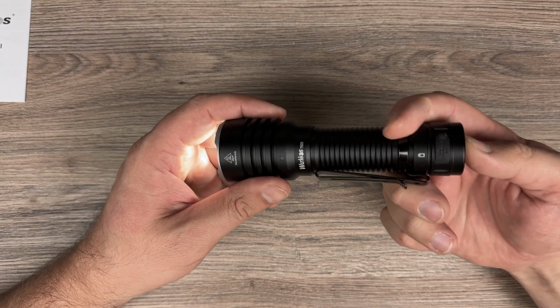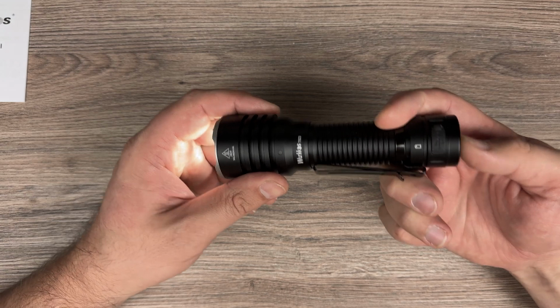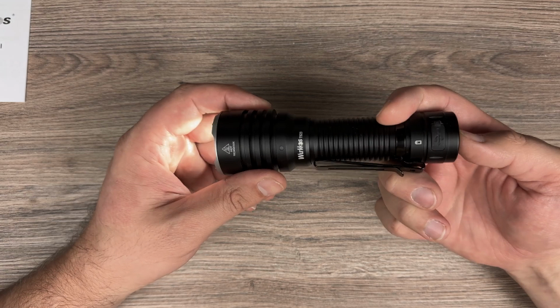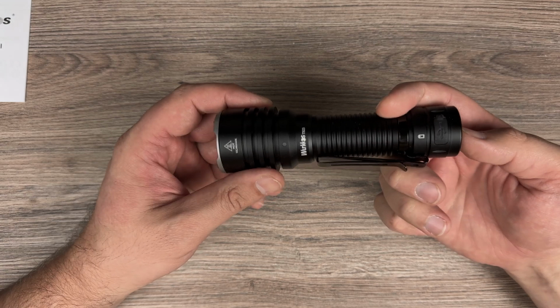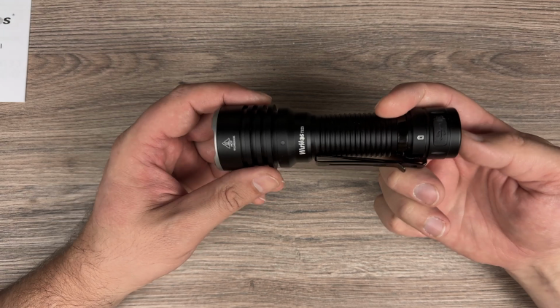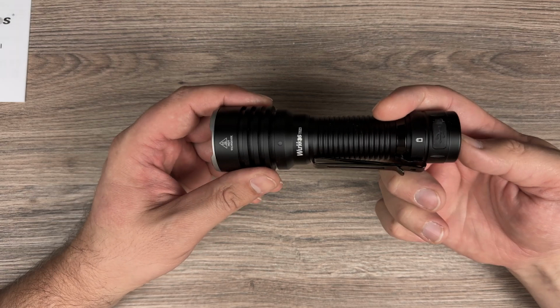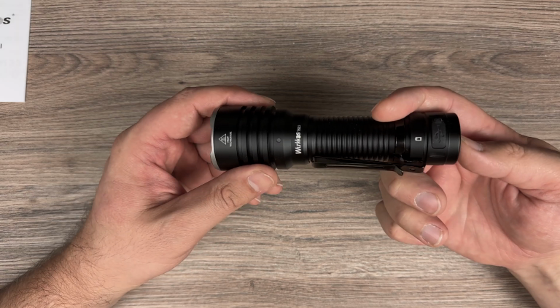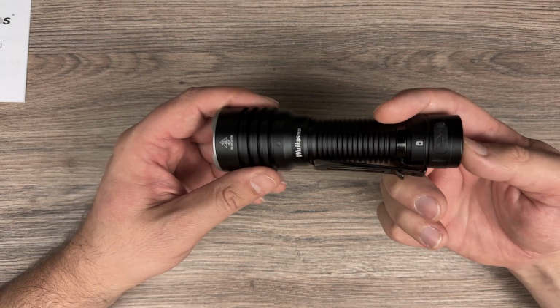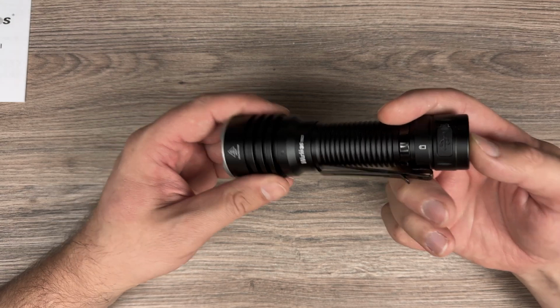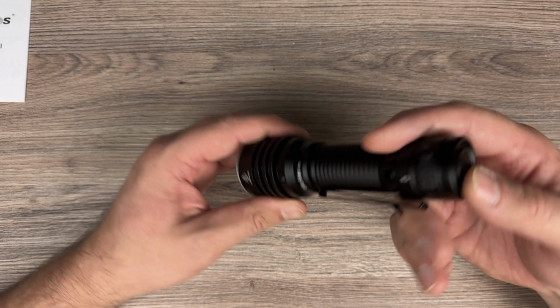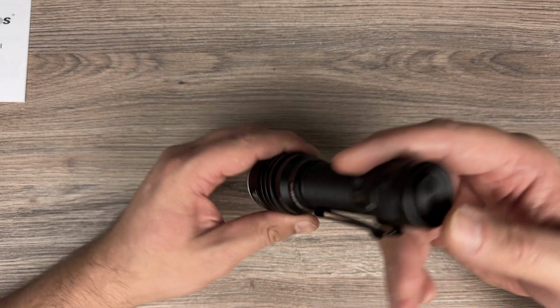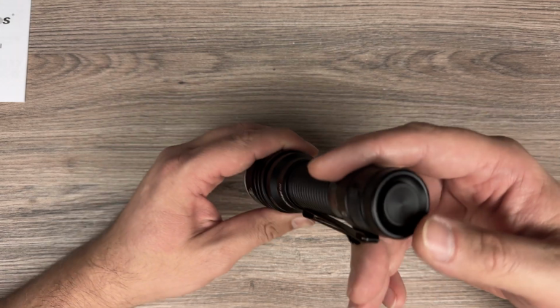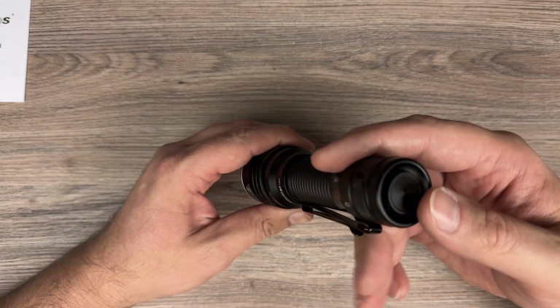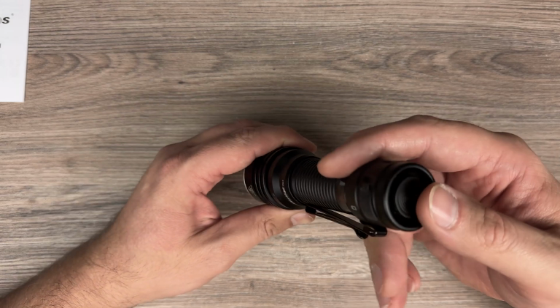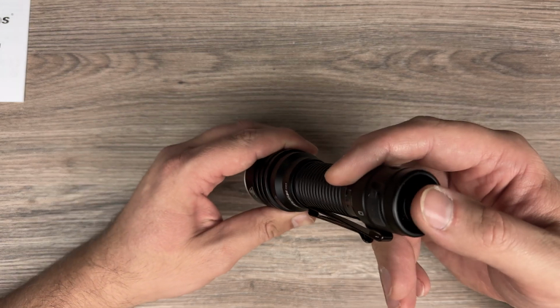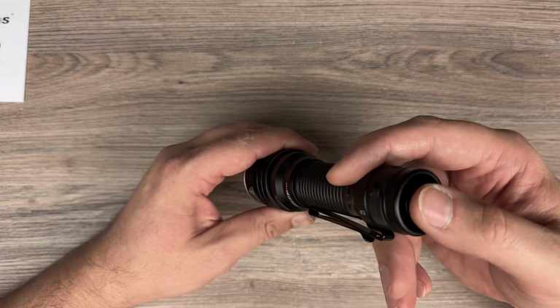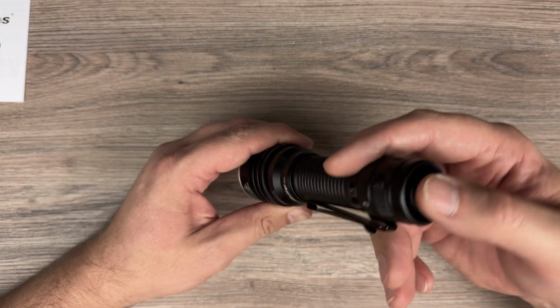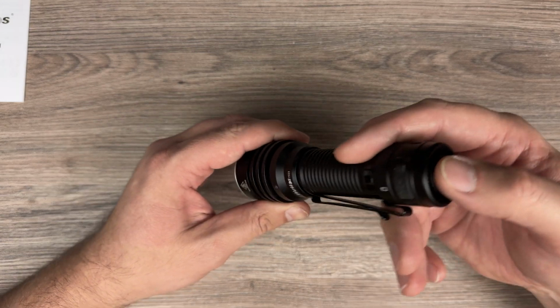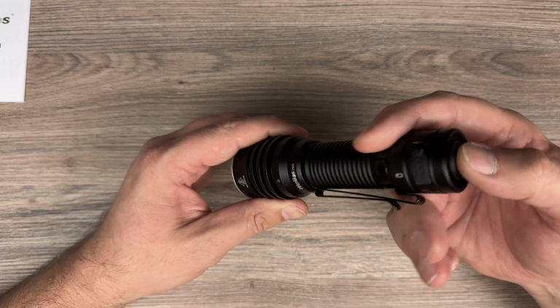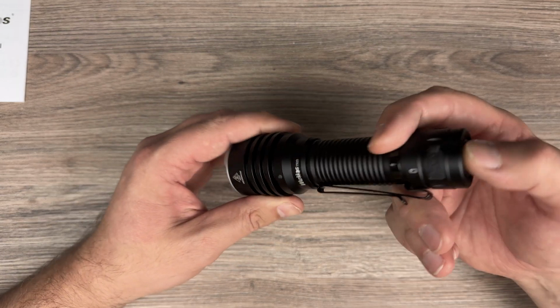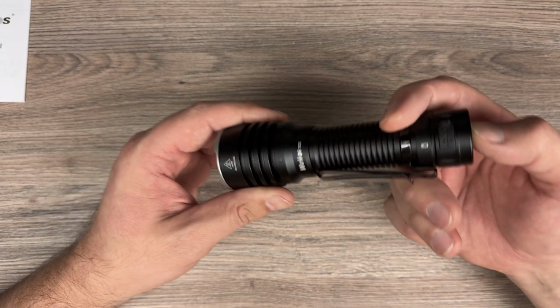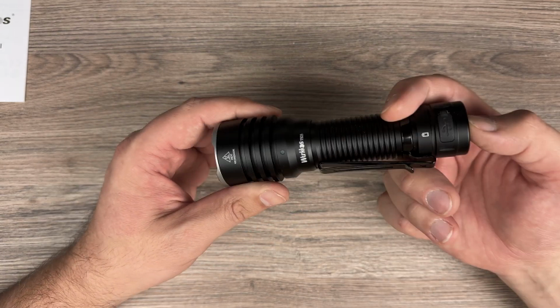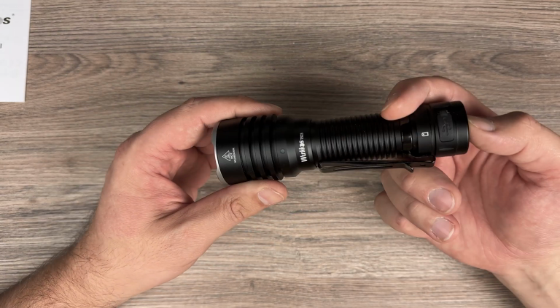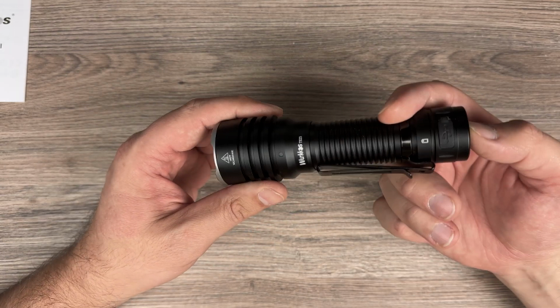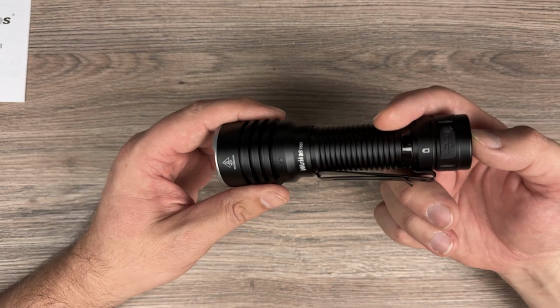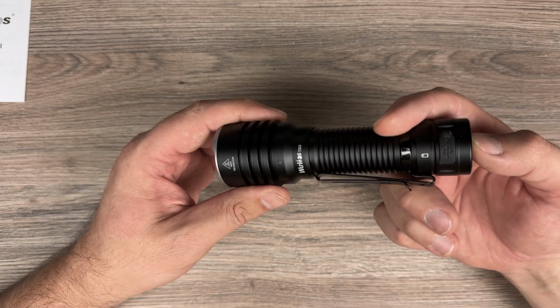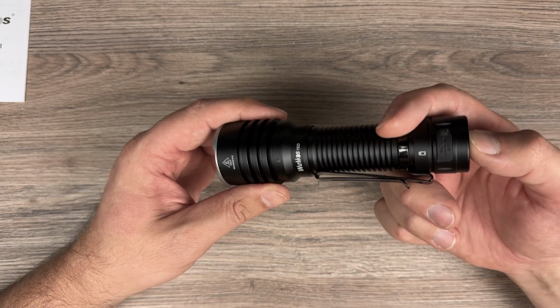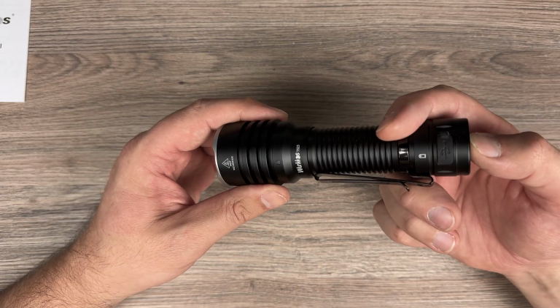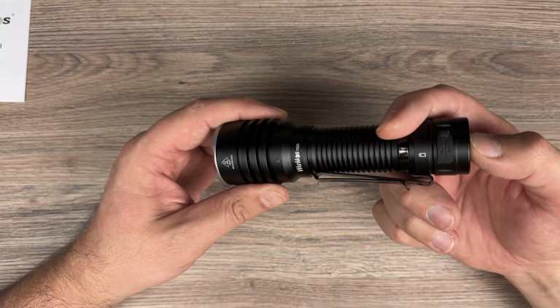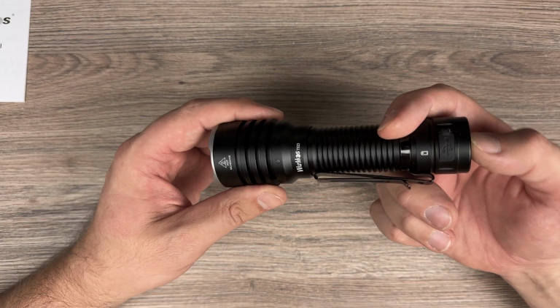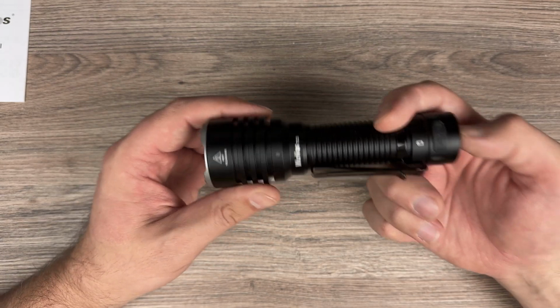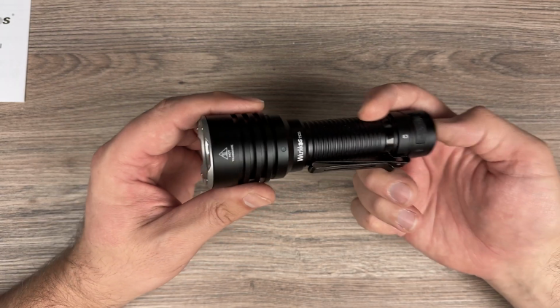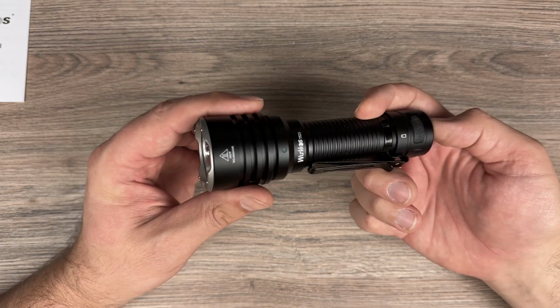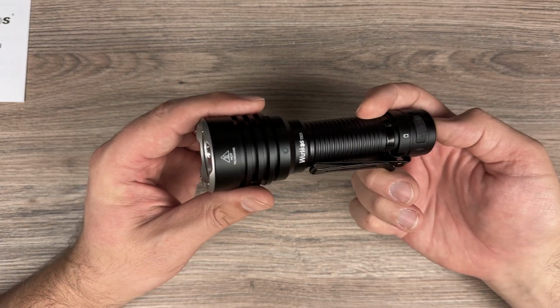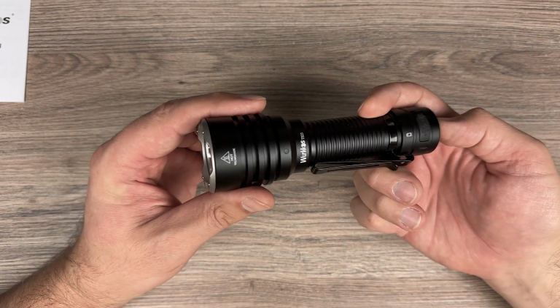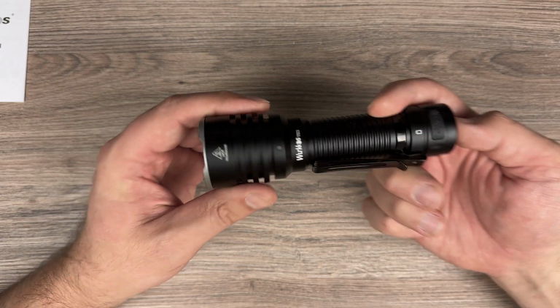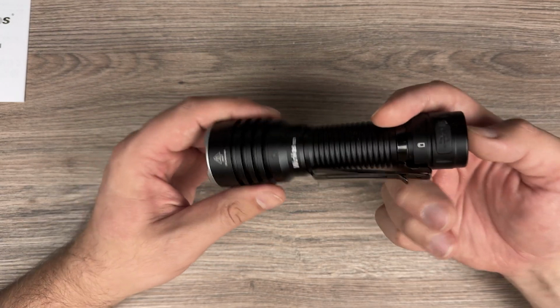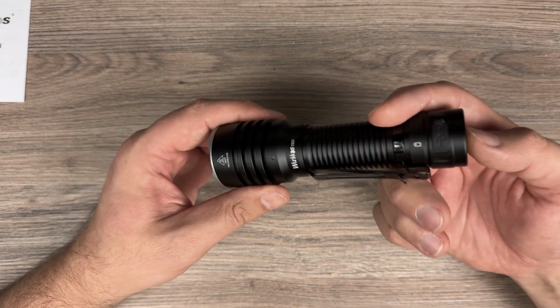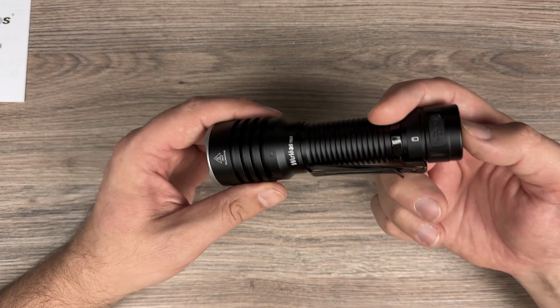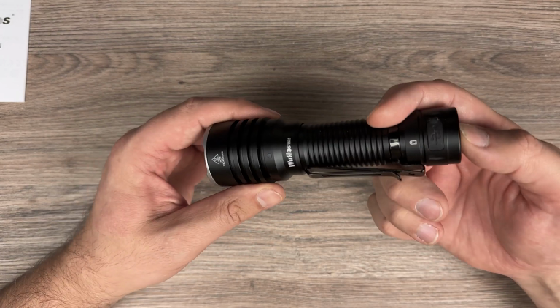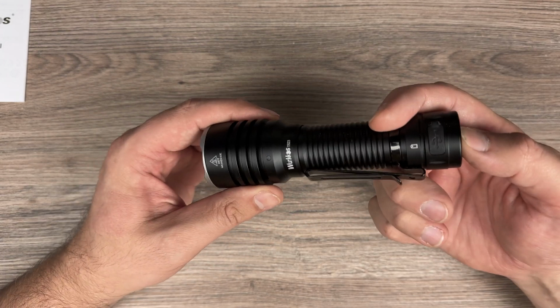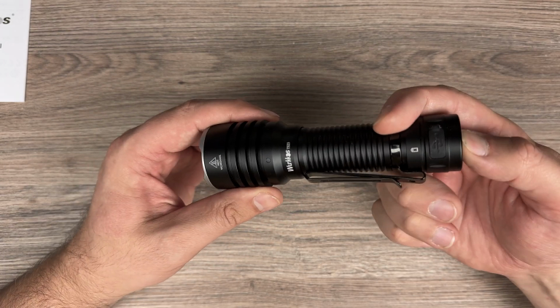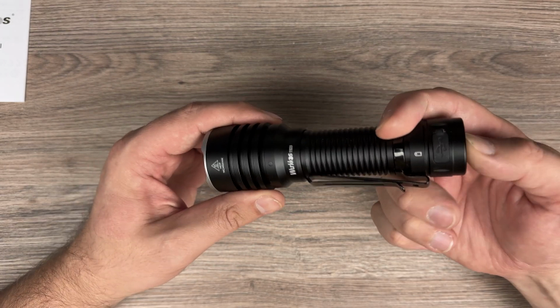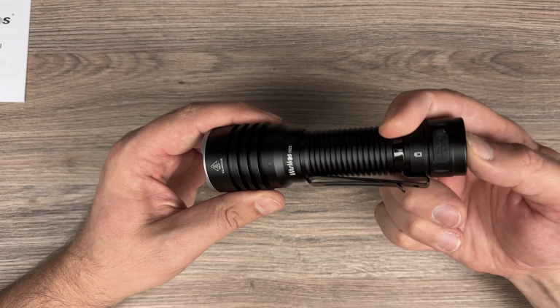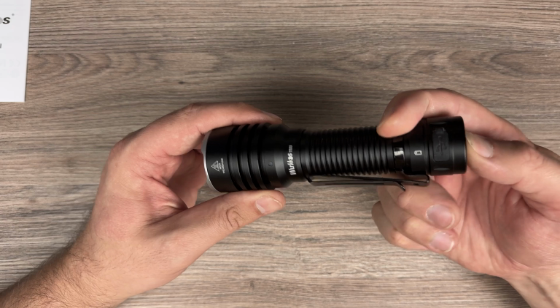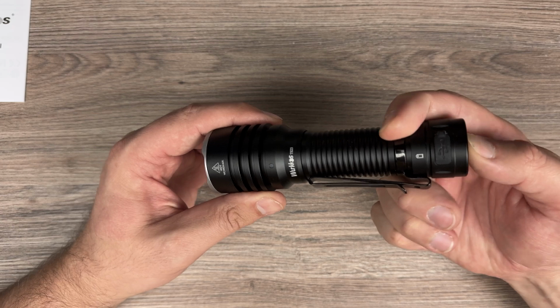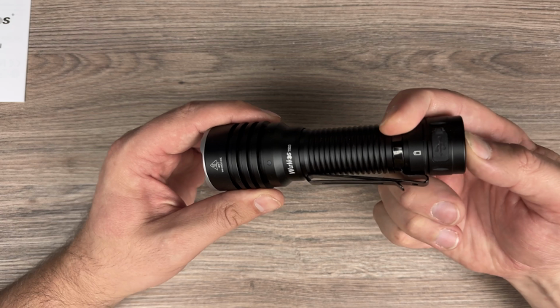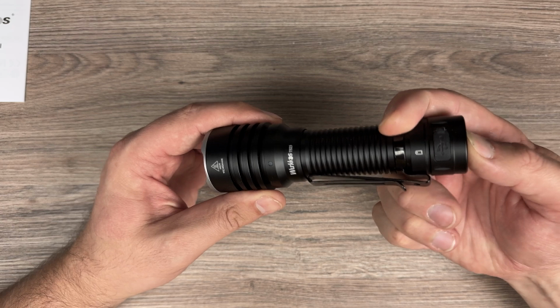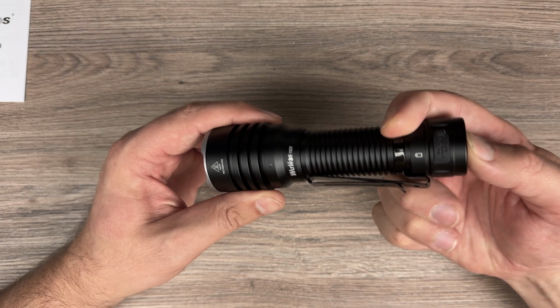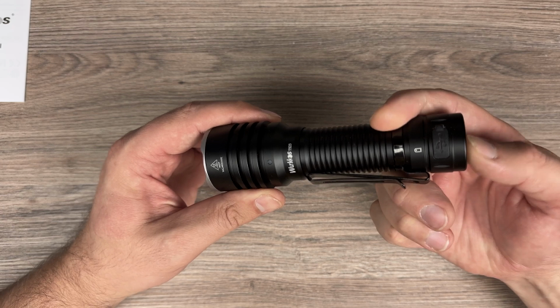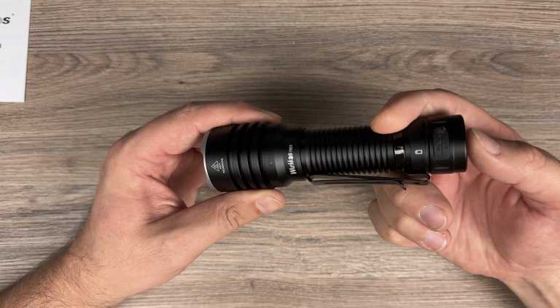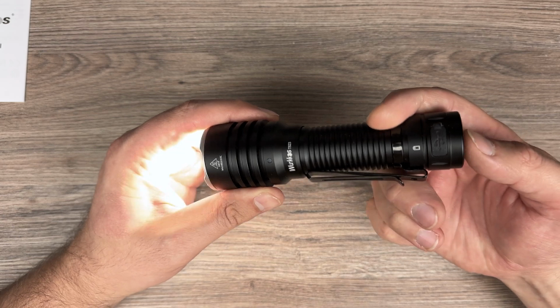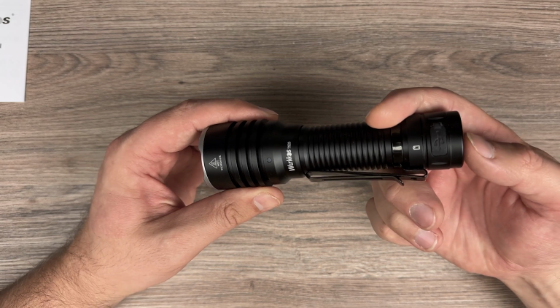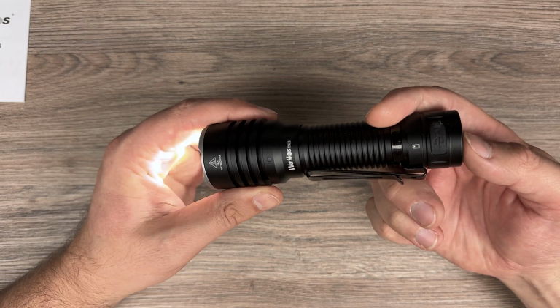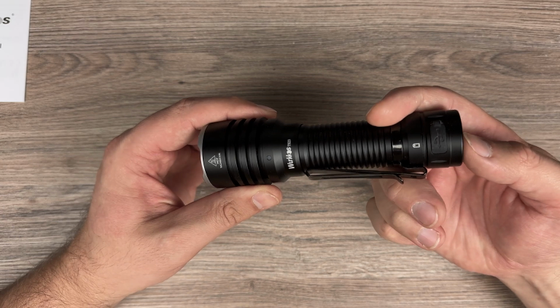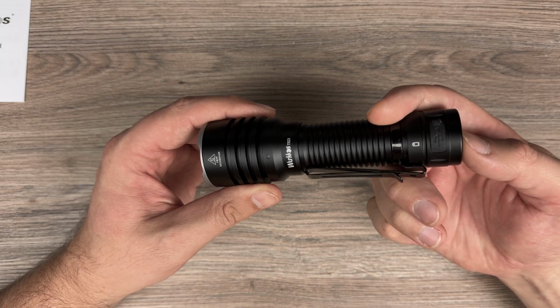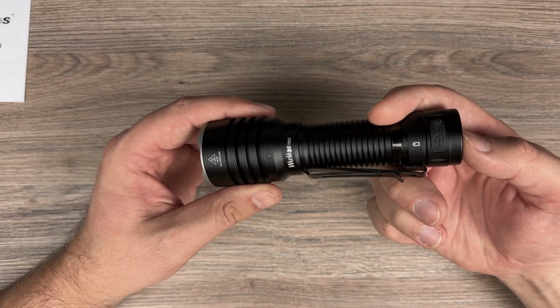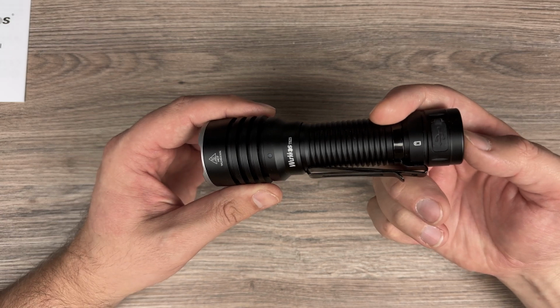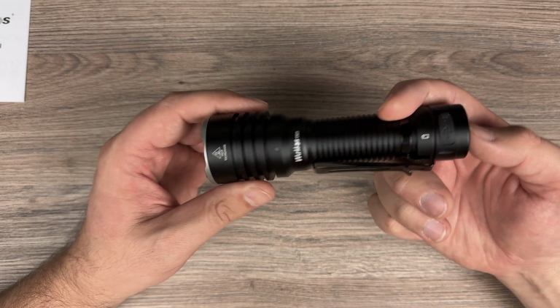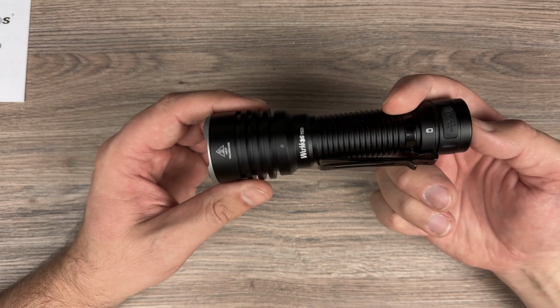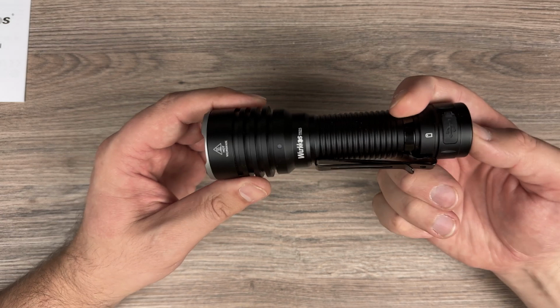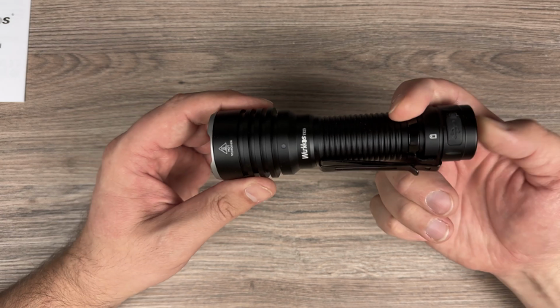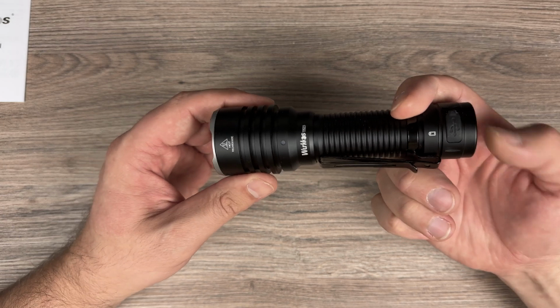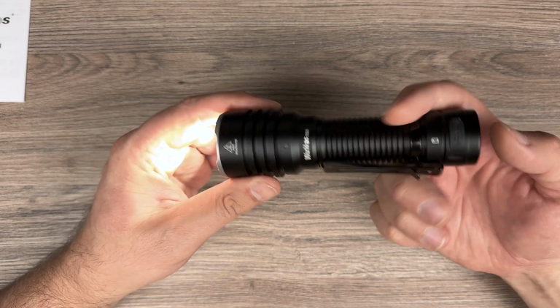And if you do a long press while it's off, you will lock the flashlight — one, two, three, four — yeah, it's locked.